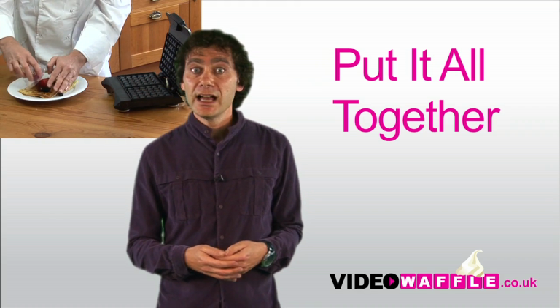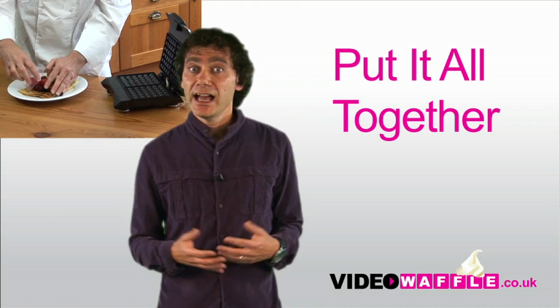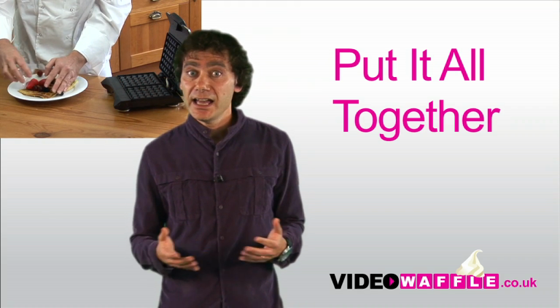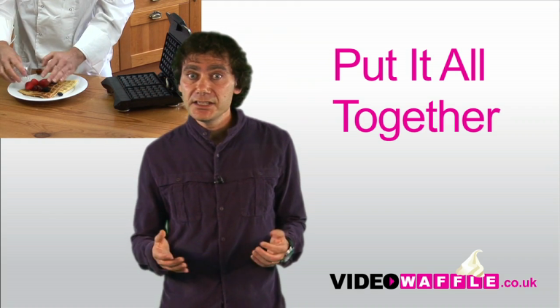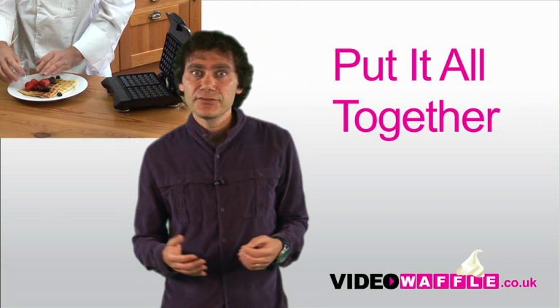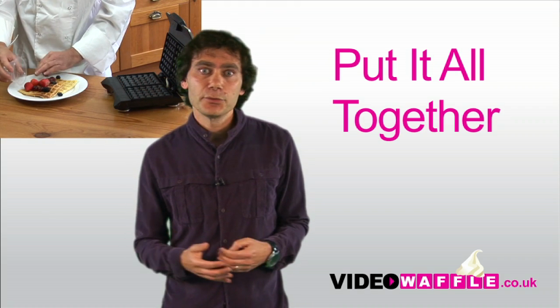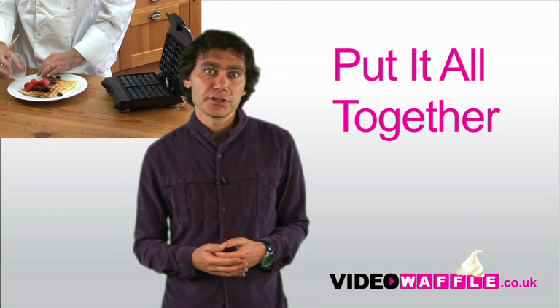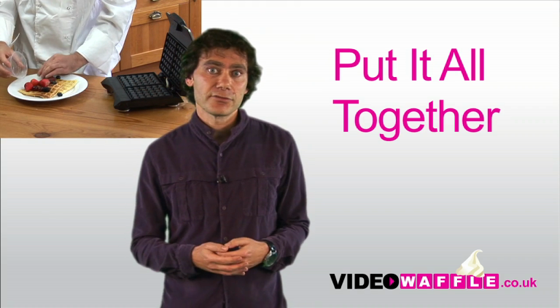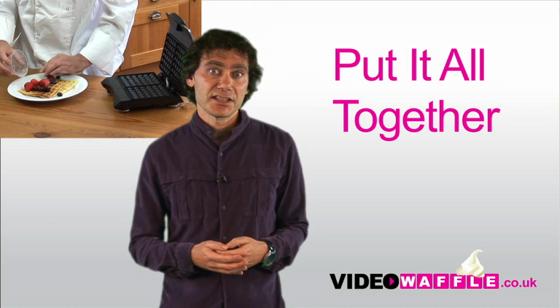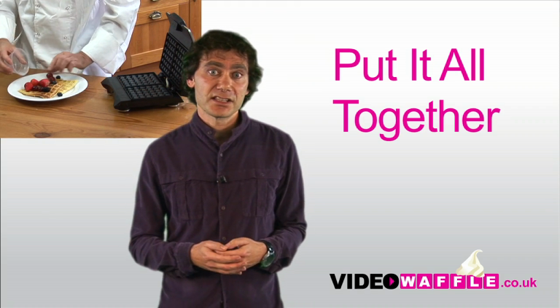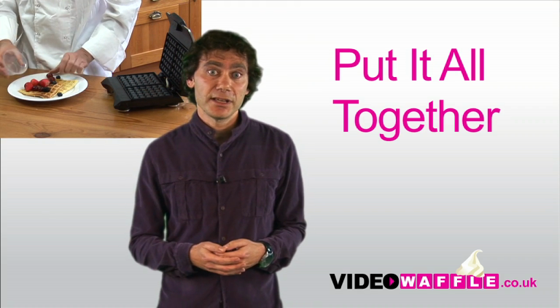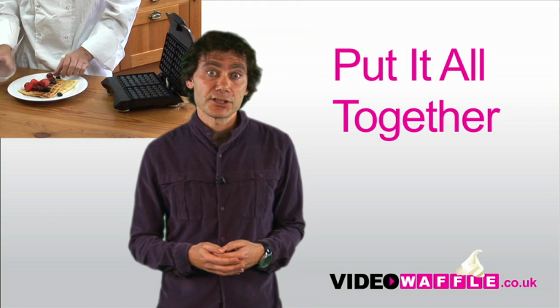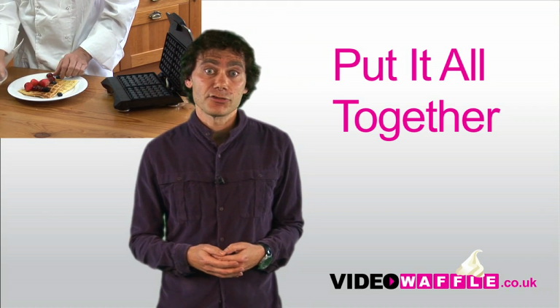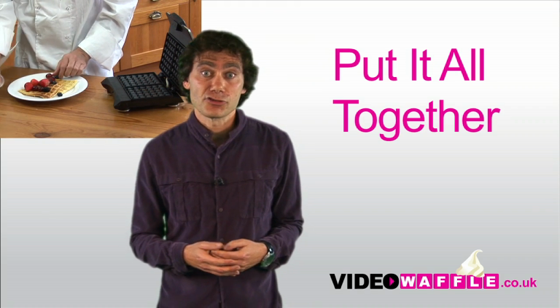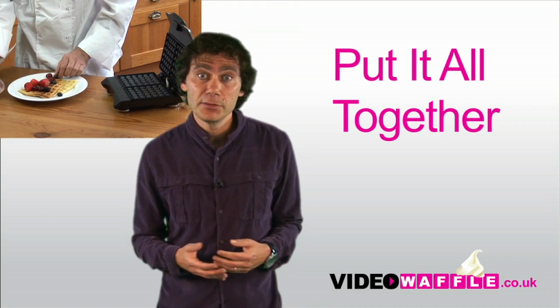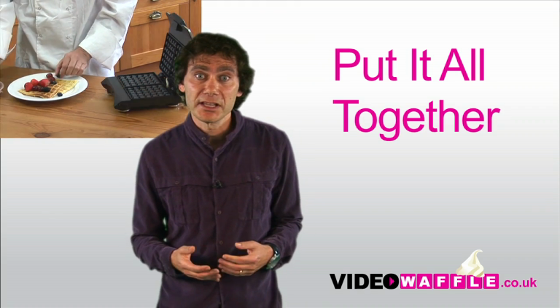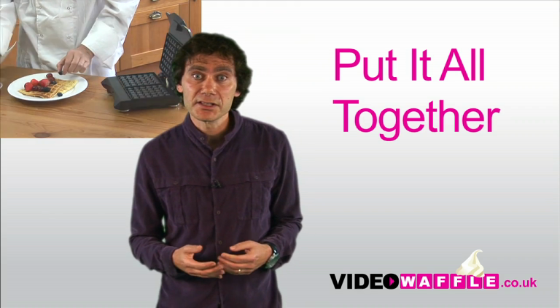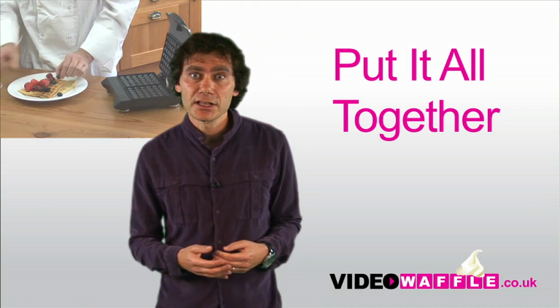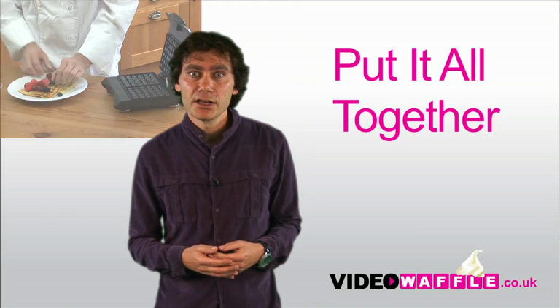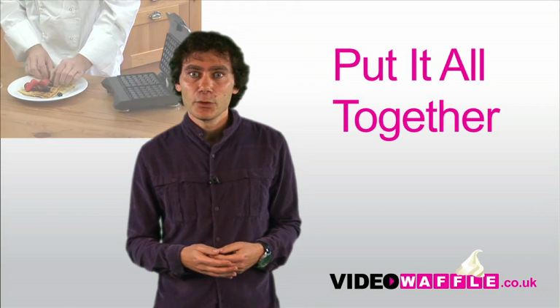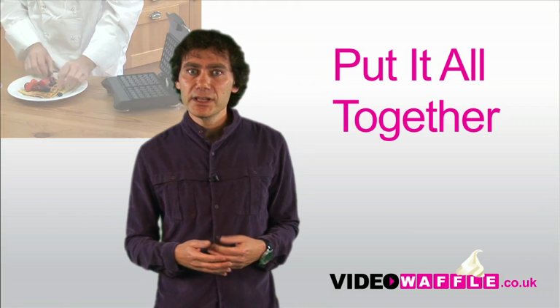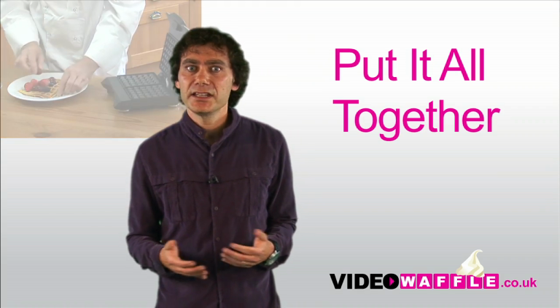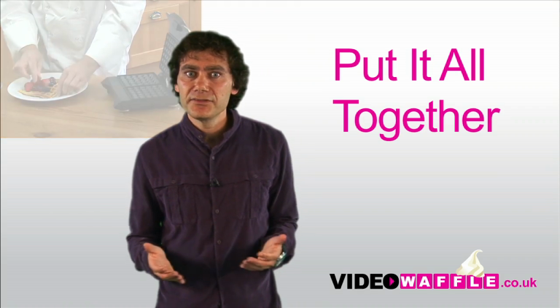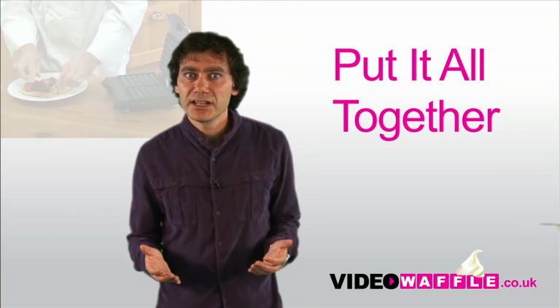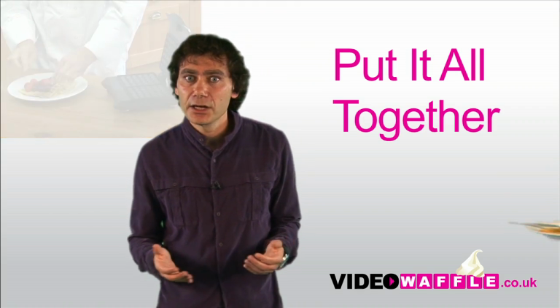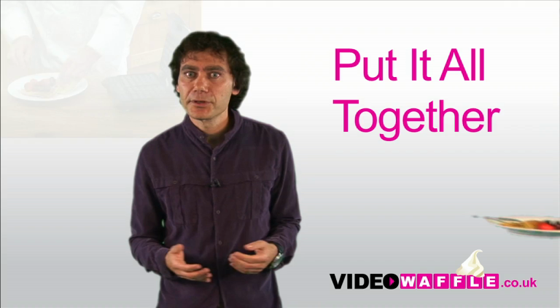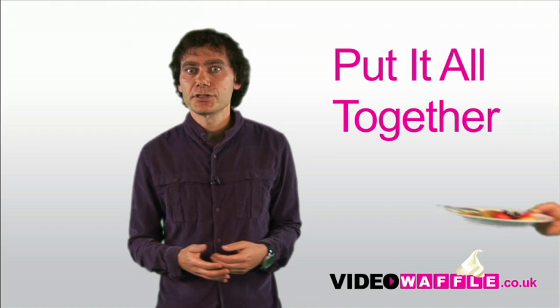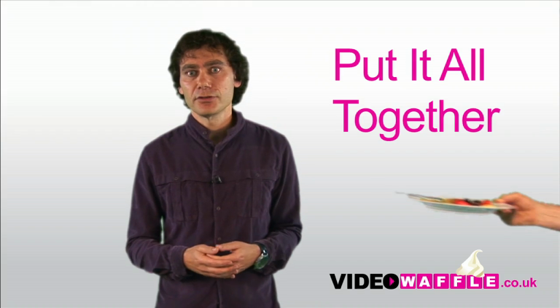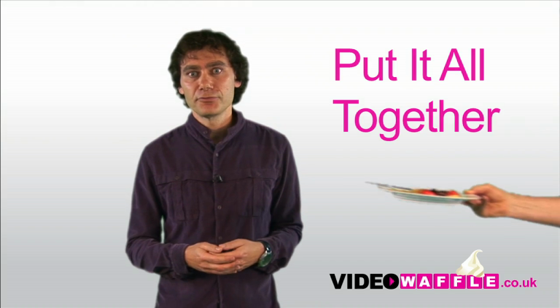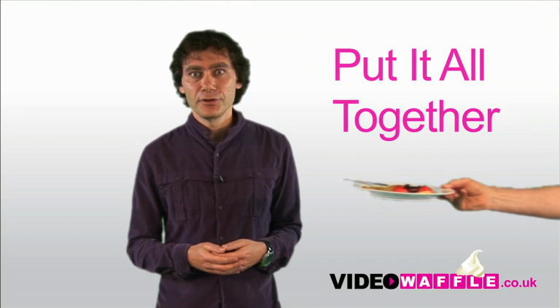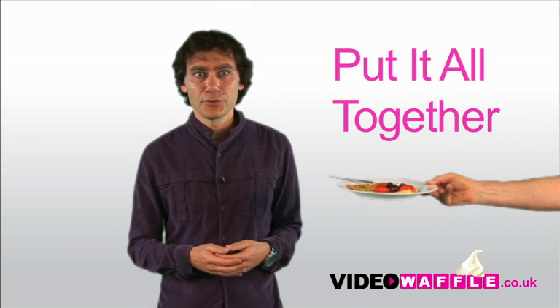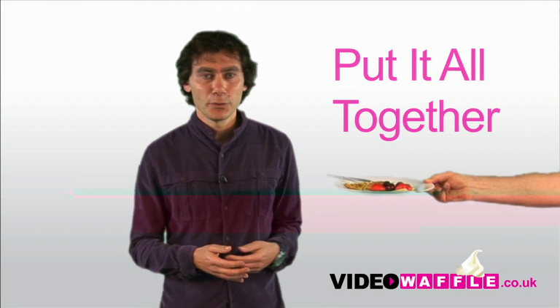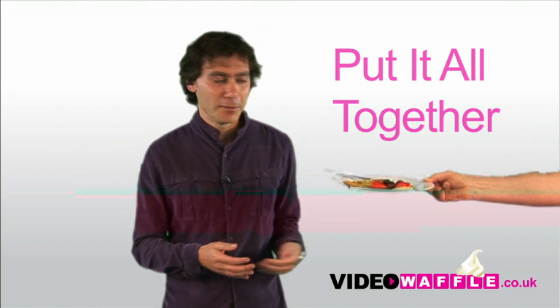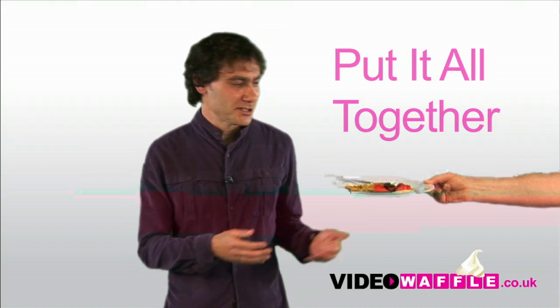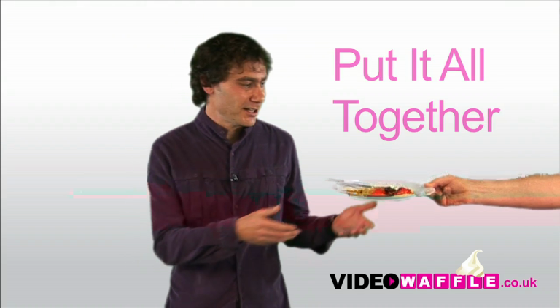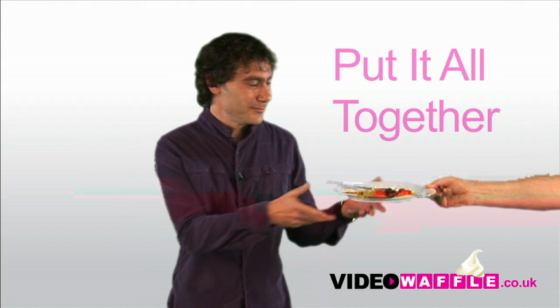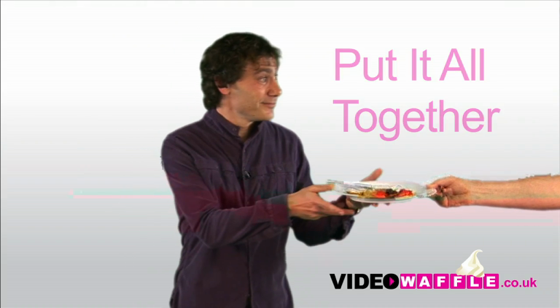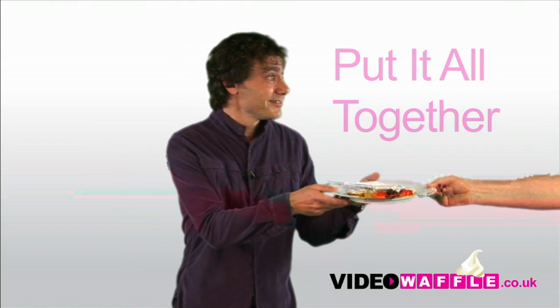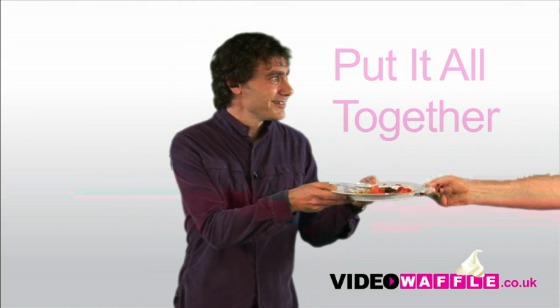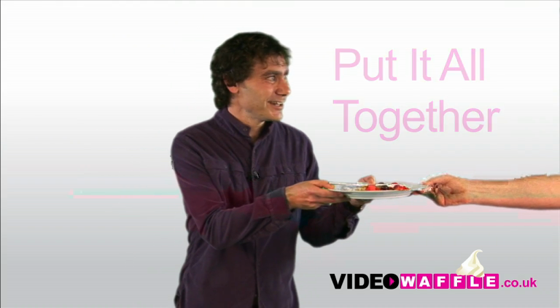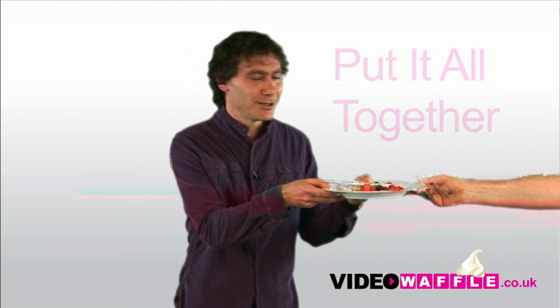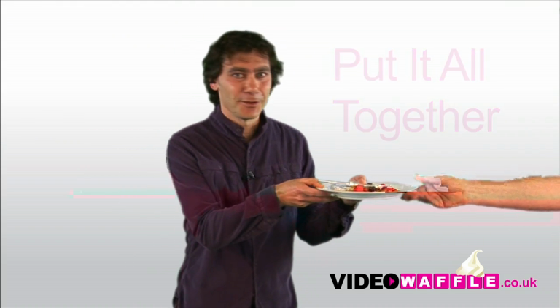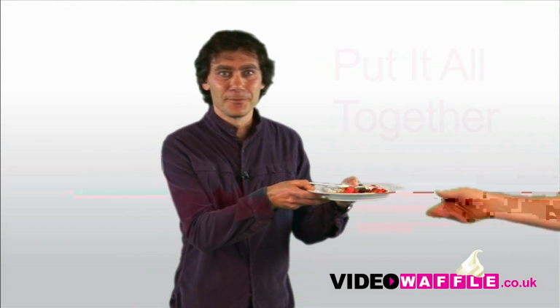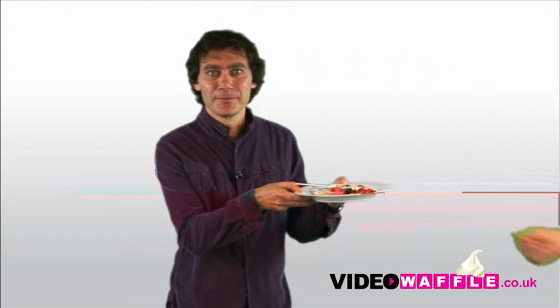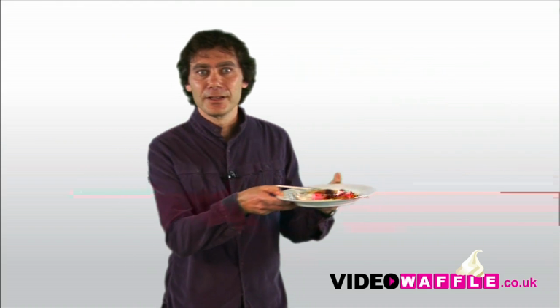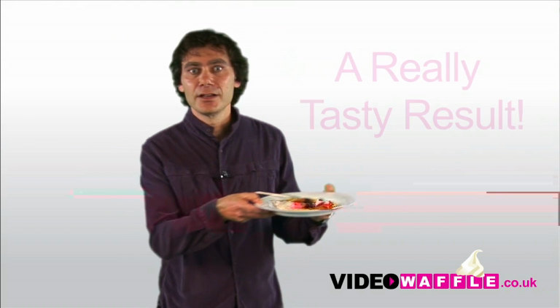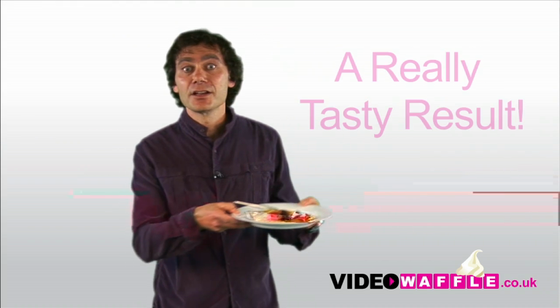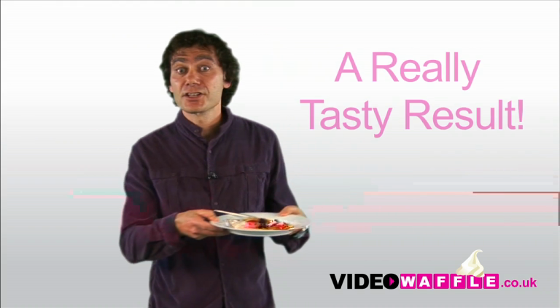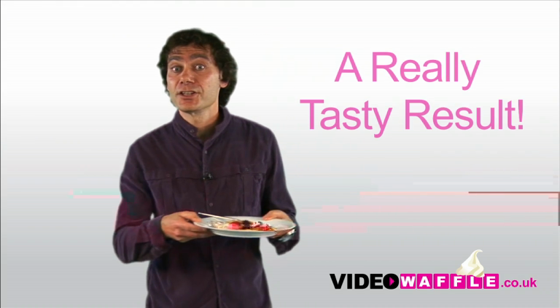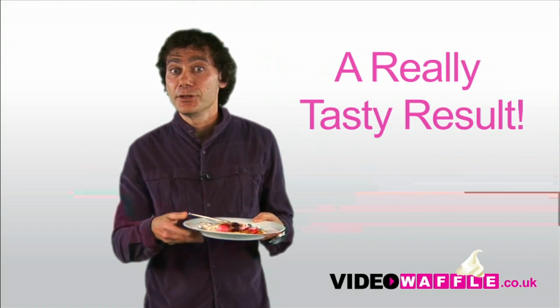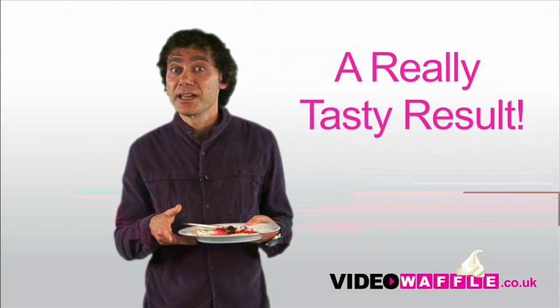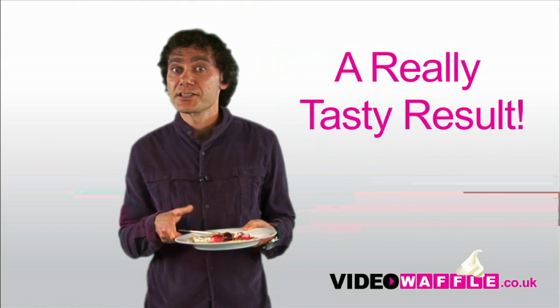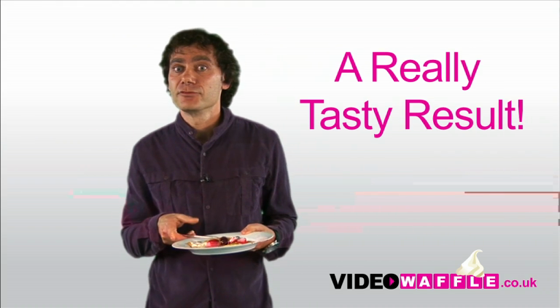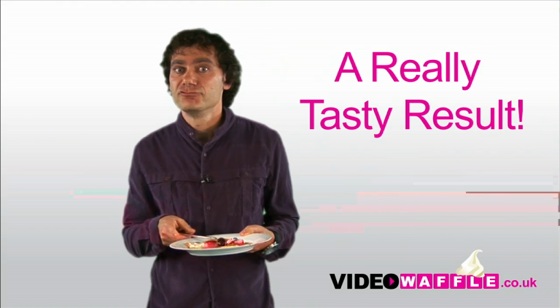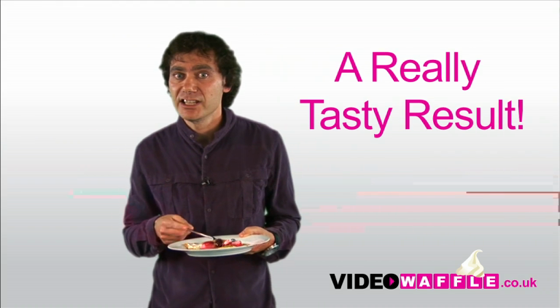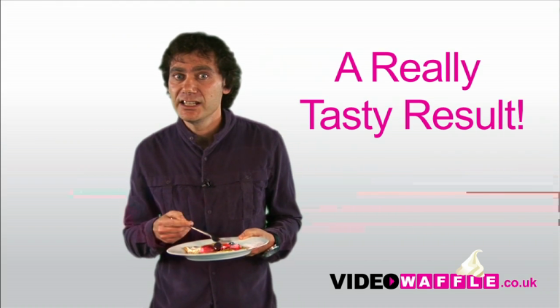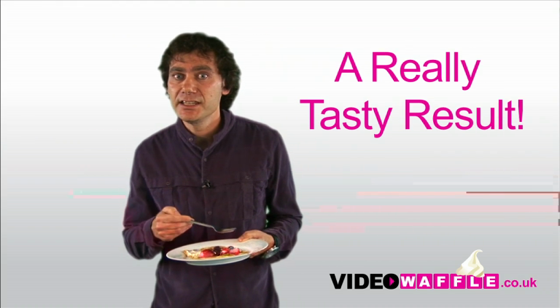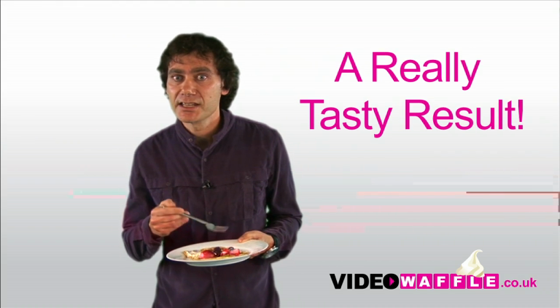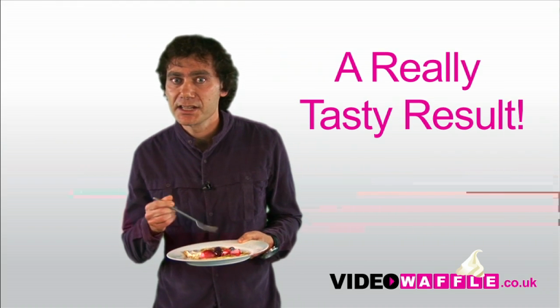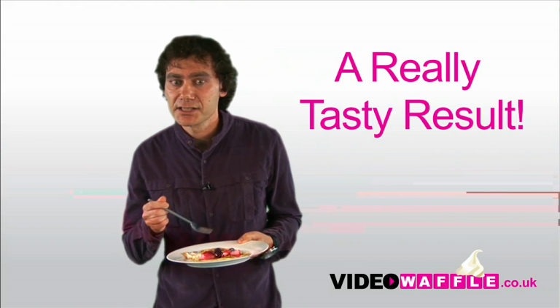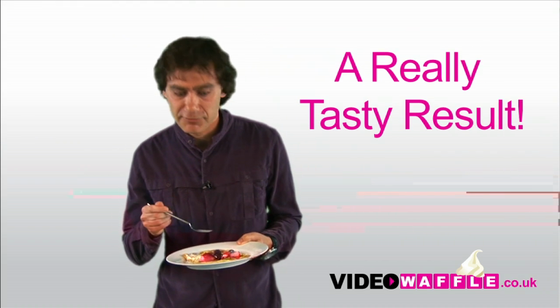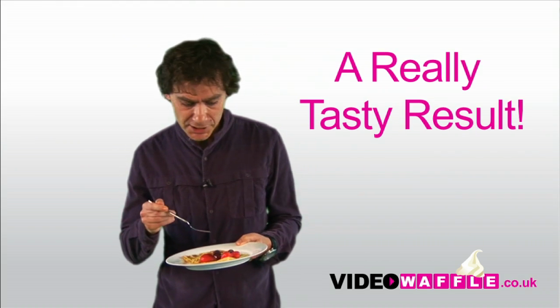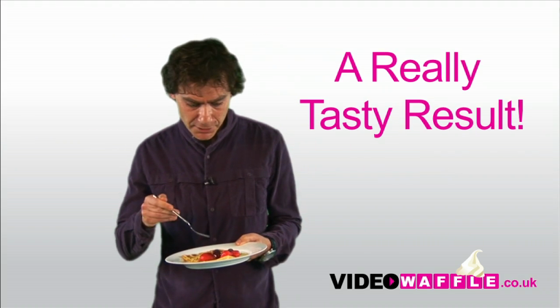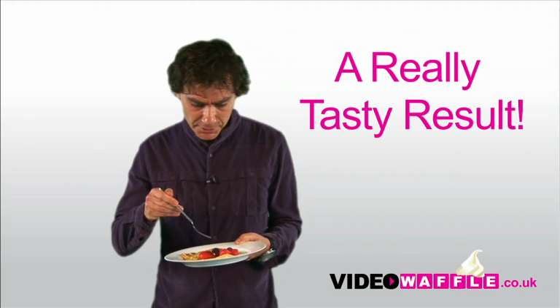And if you want to add some extra trimmings, we can even help you to improve your website, so that you get a really tasty result.